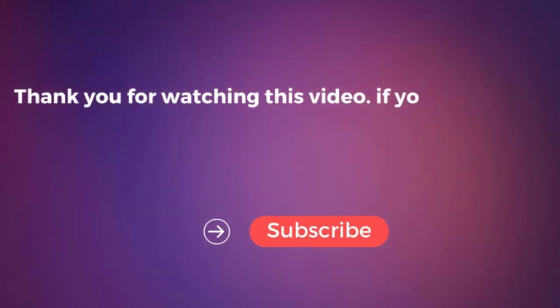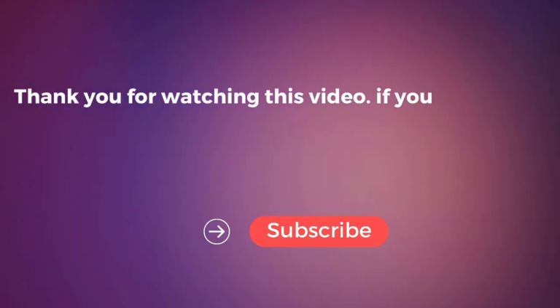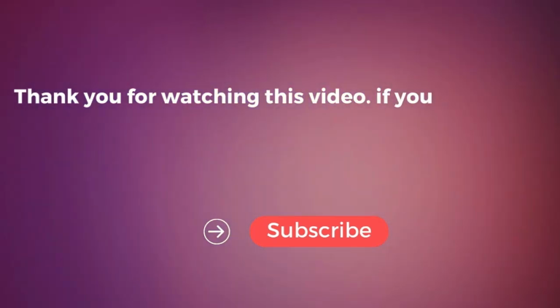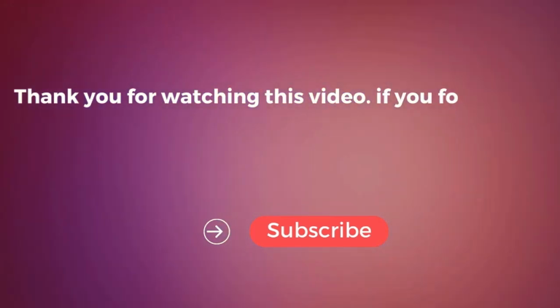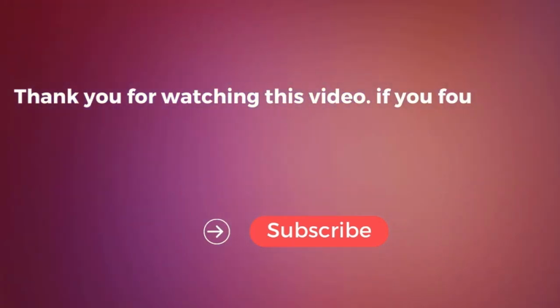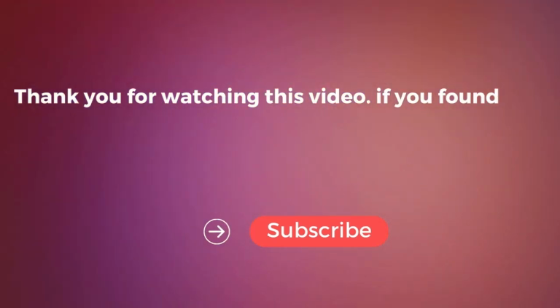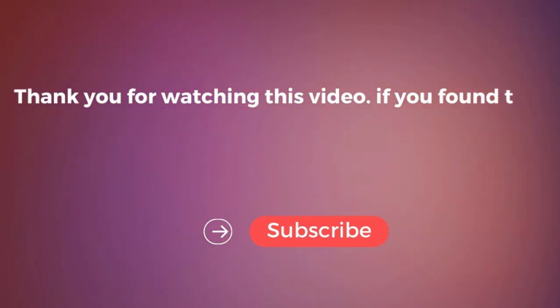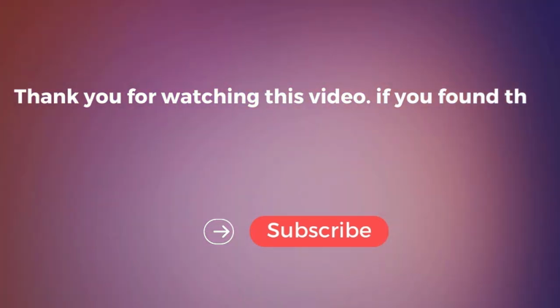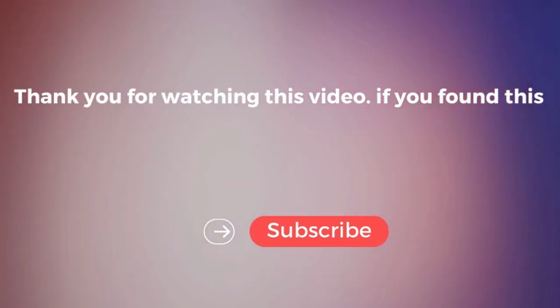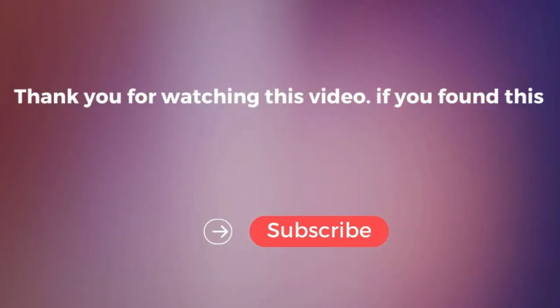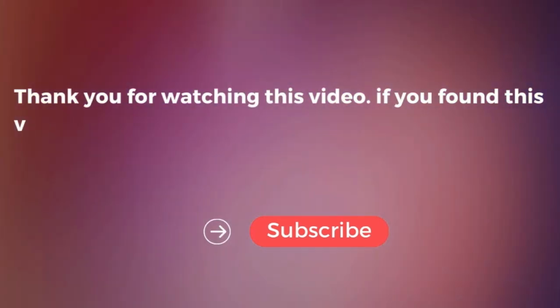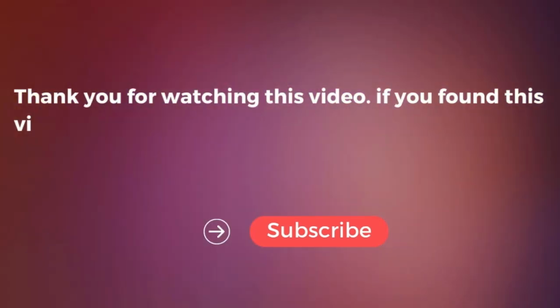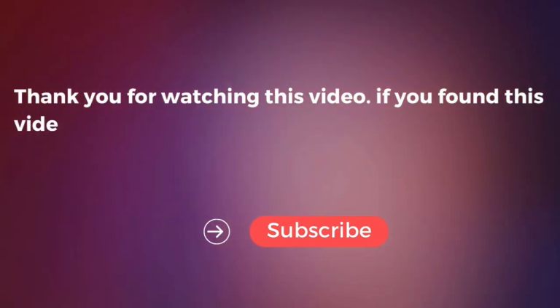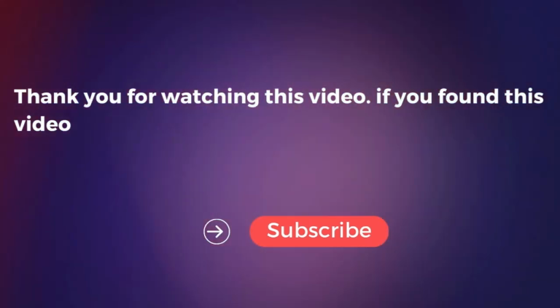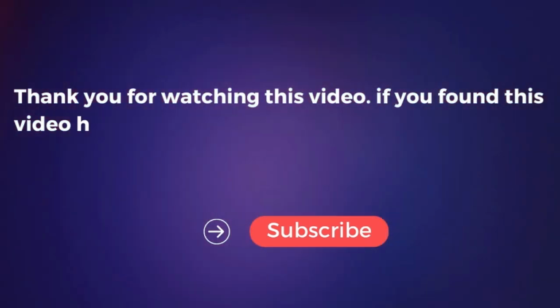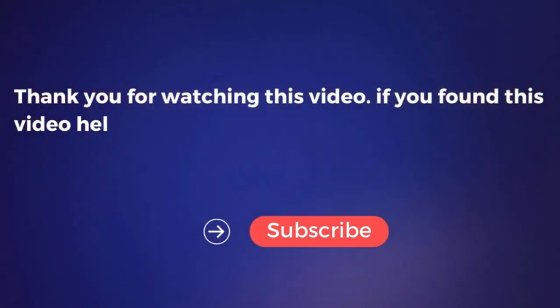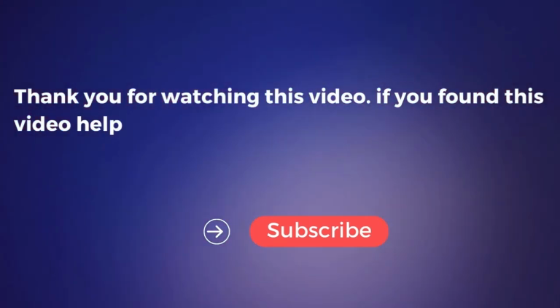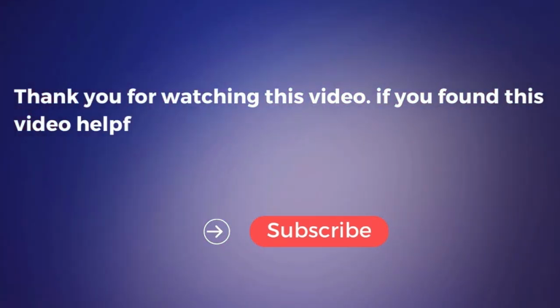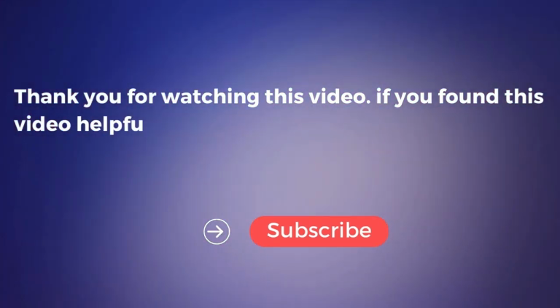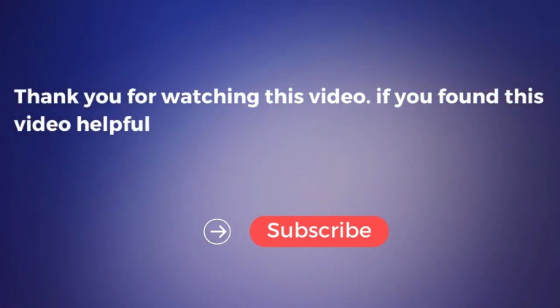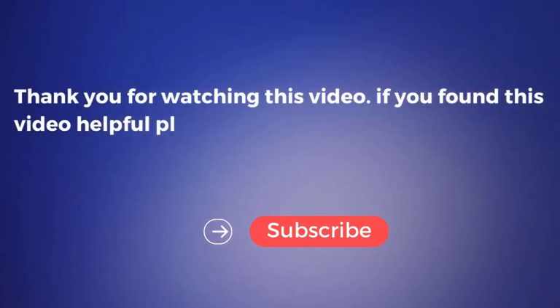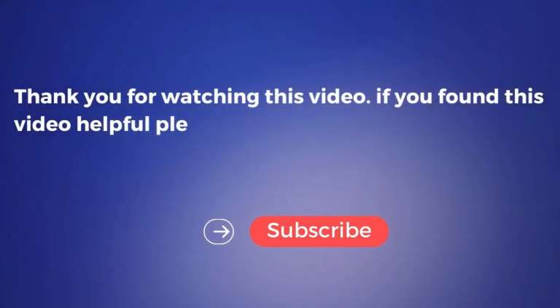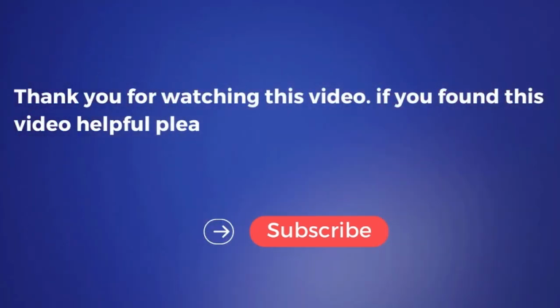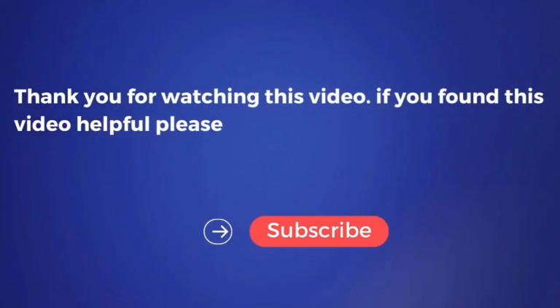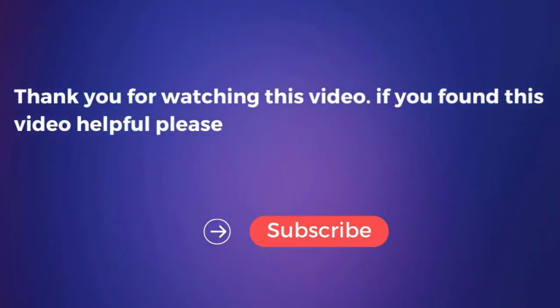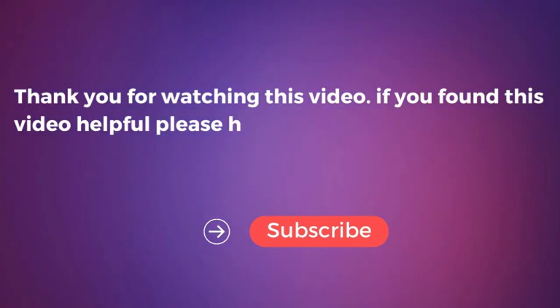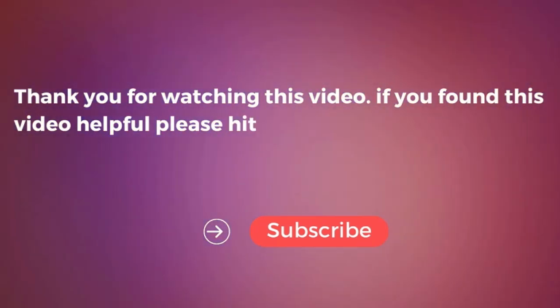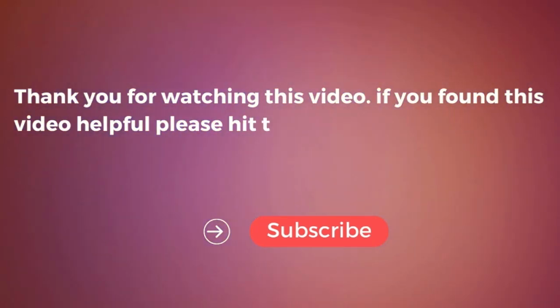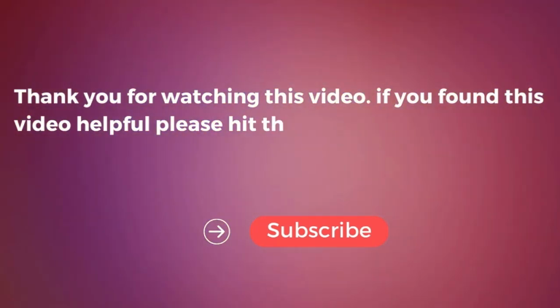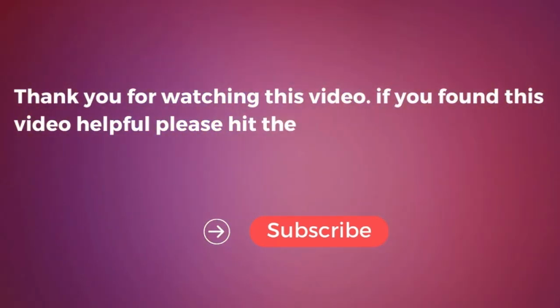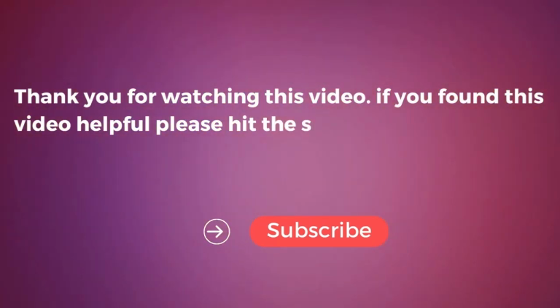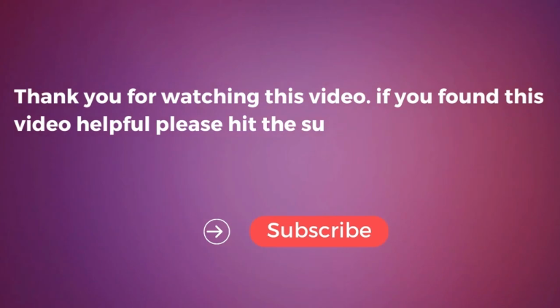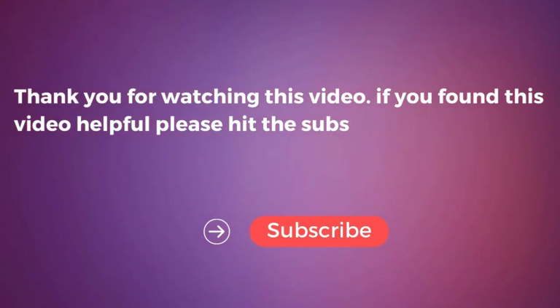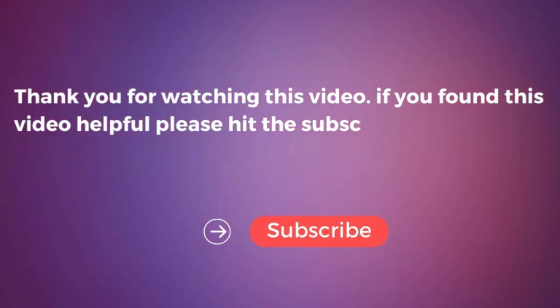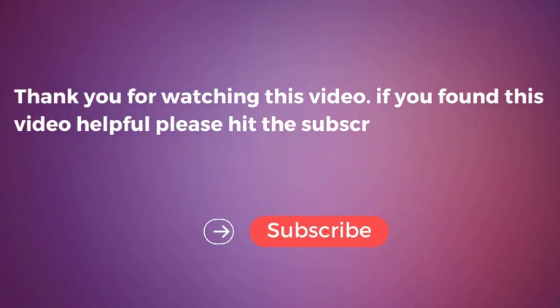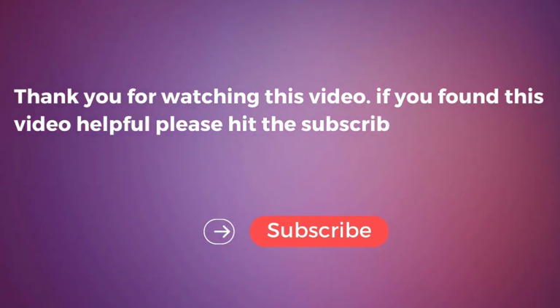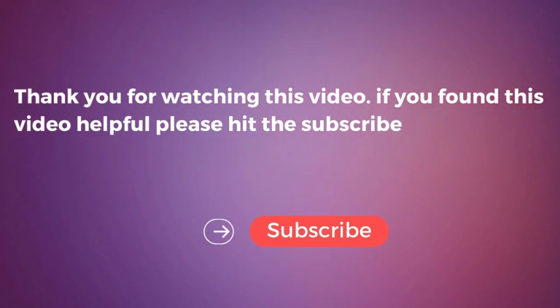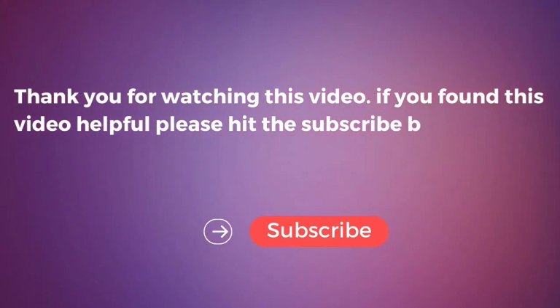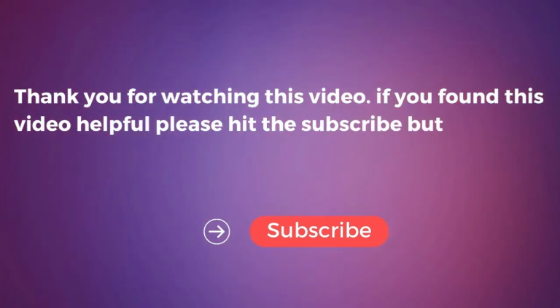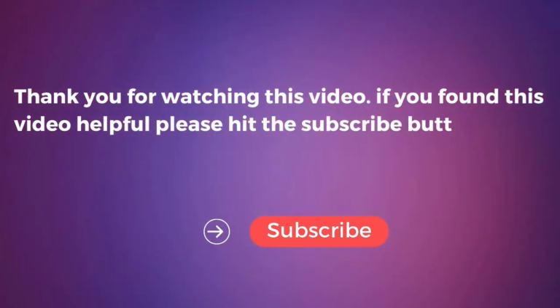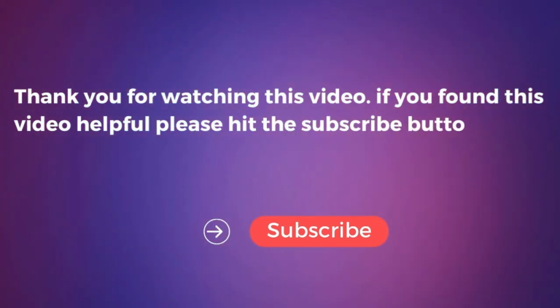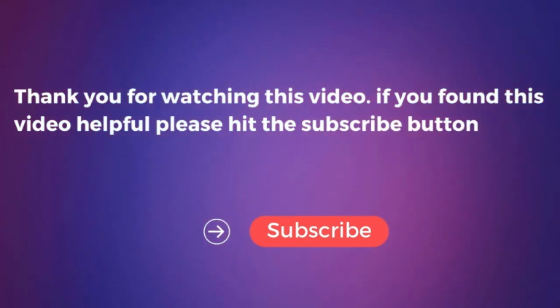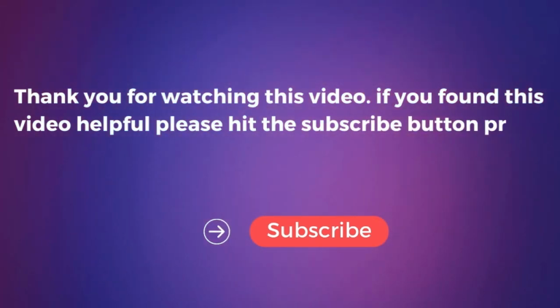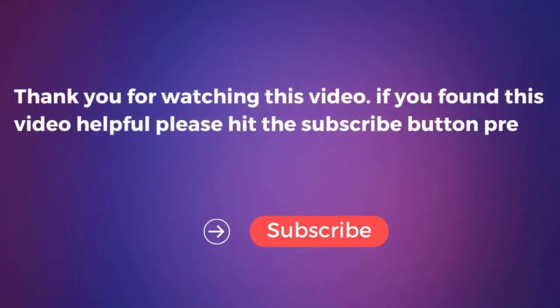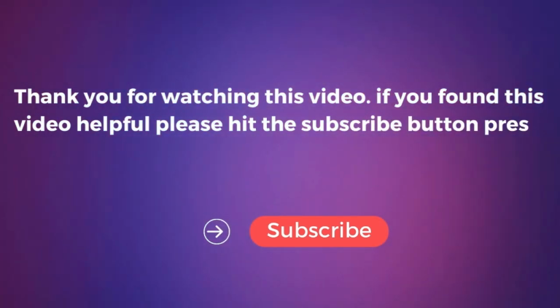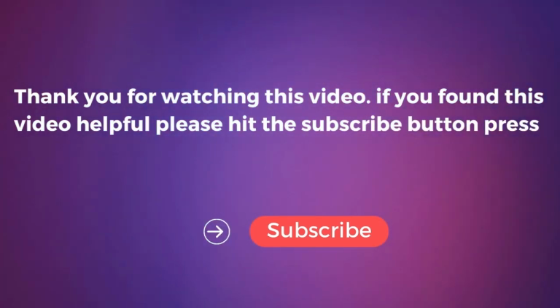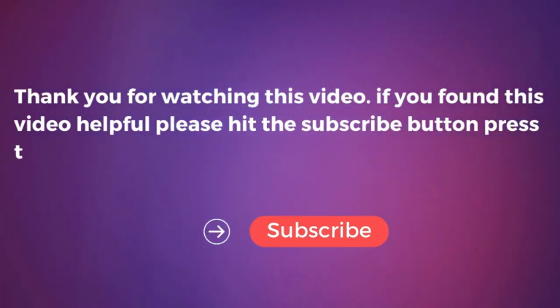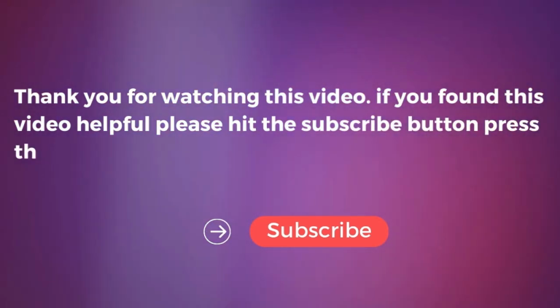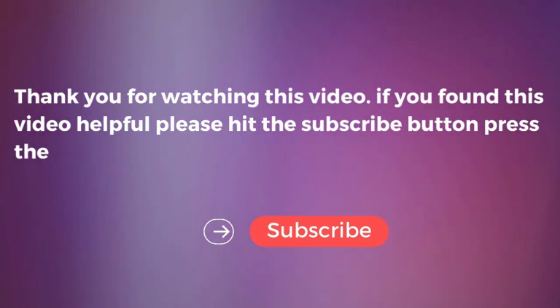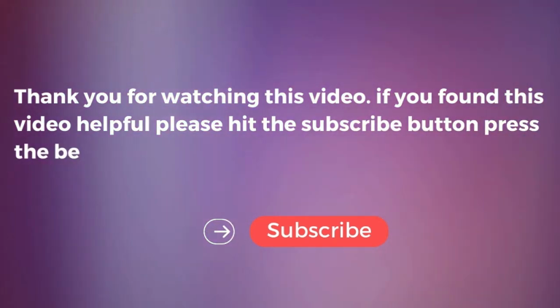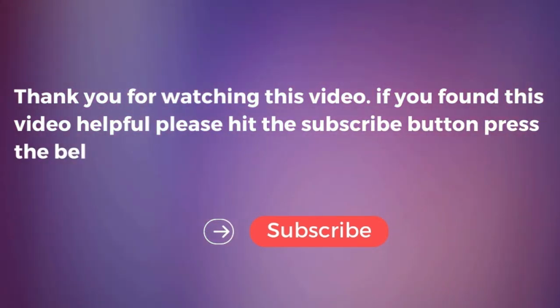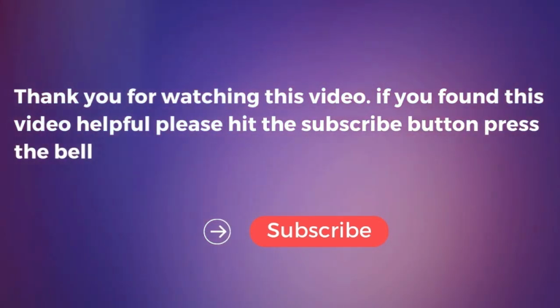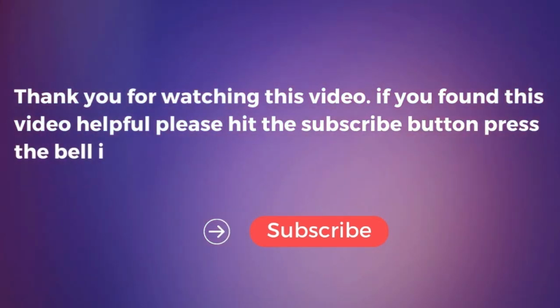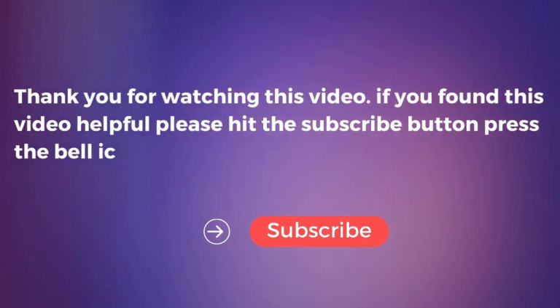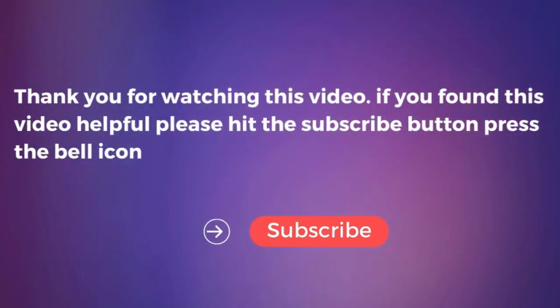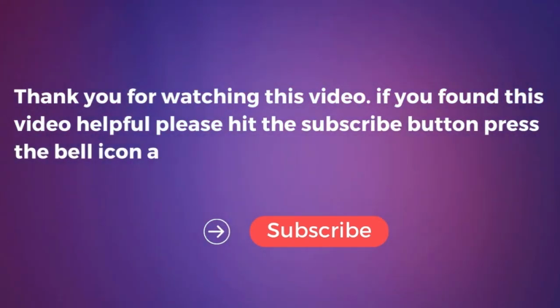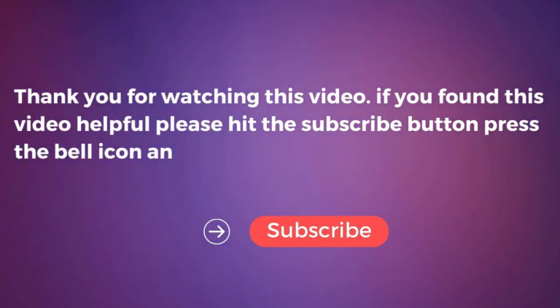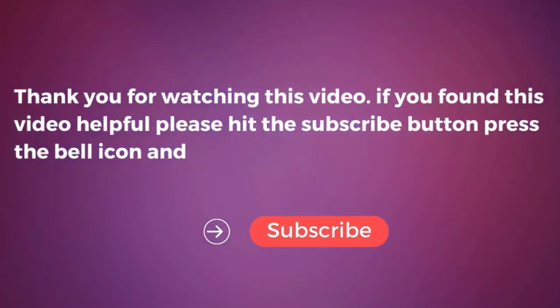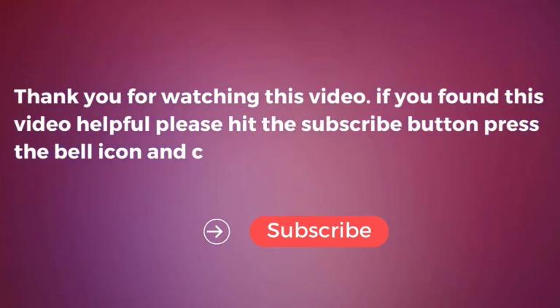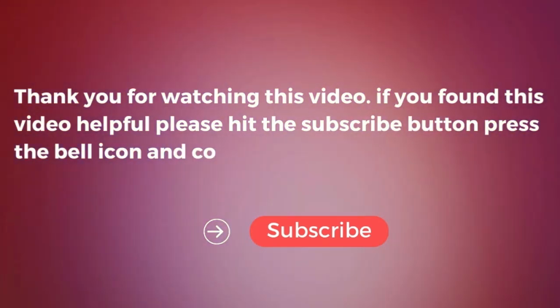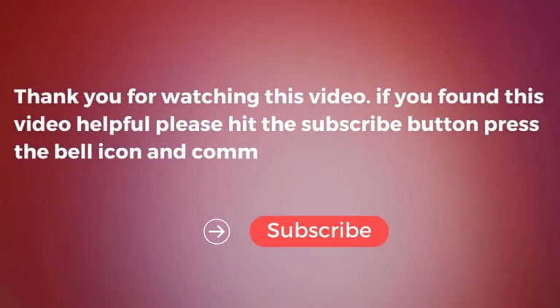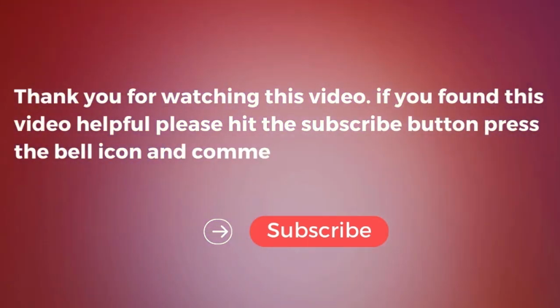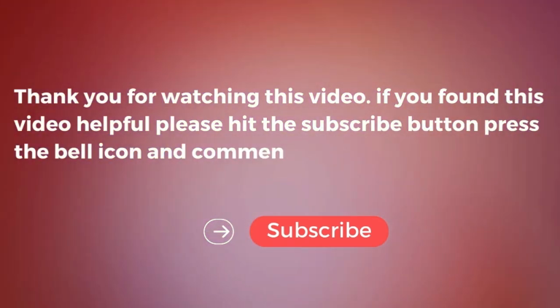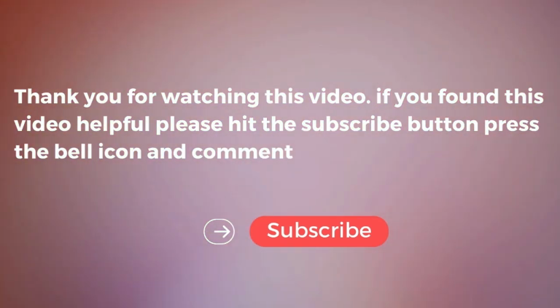If you found this video helpful, please hit the subscribe button, press the bell icon, and comment below. Check out the description to find the product links.